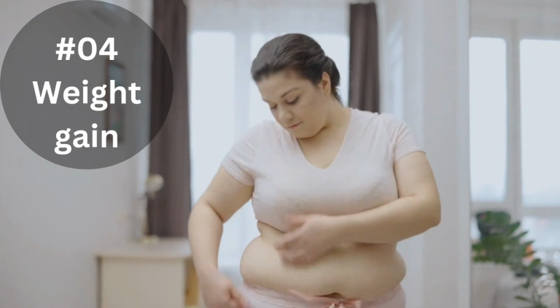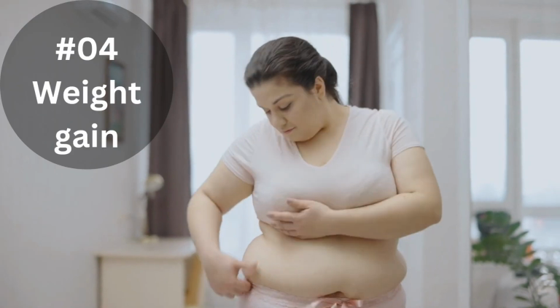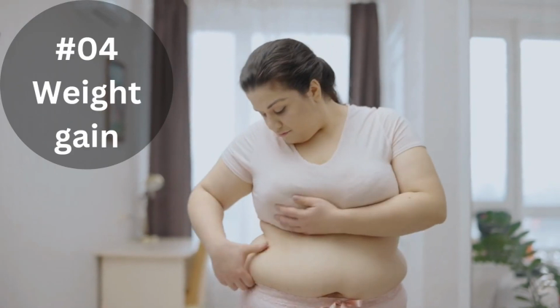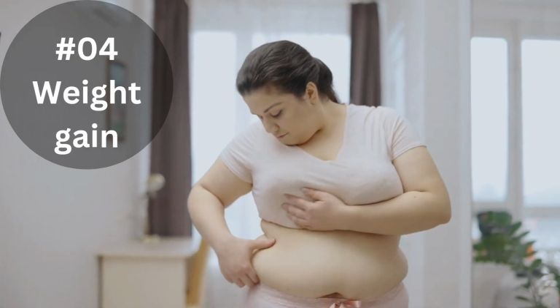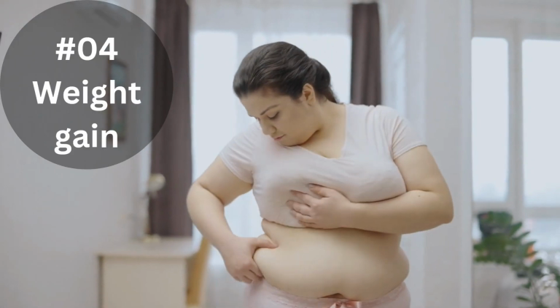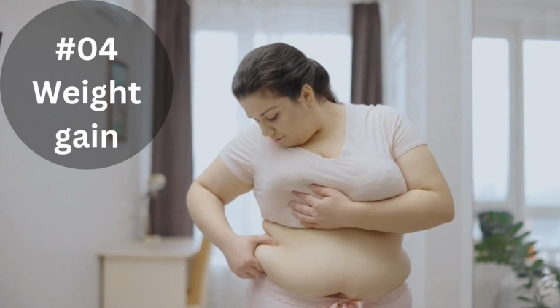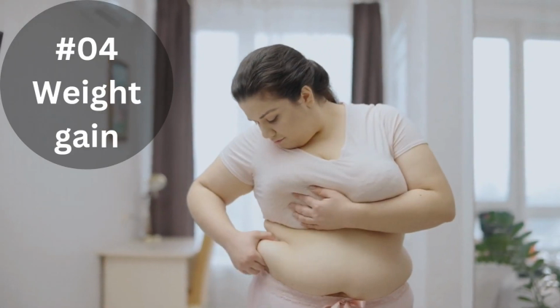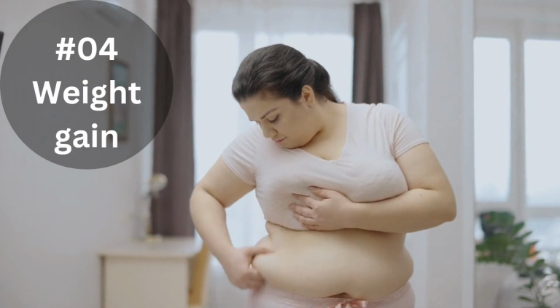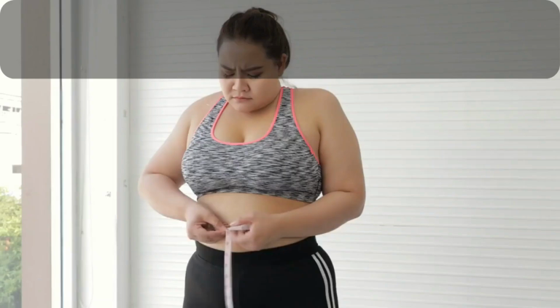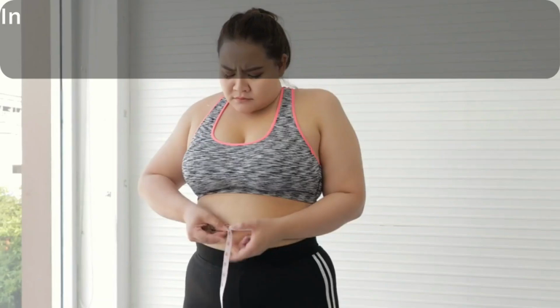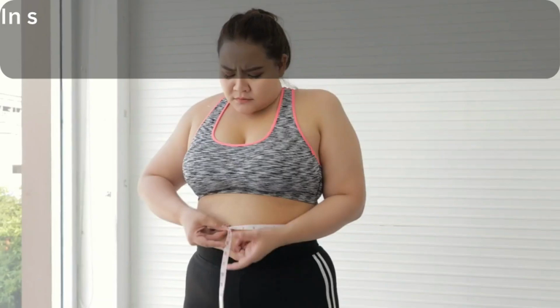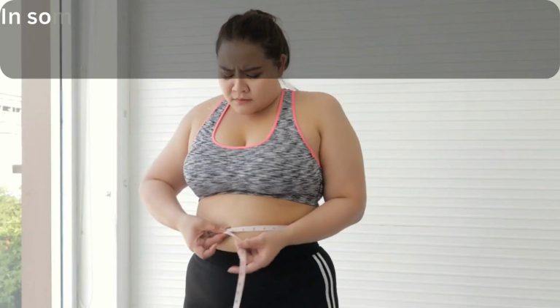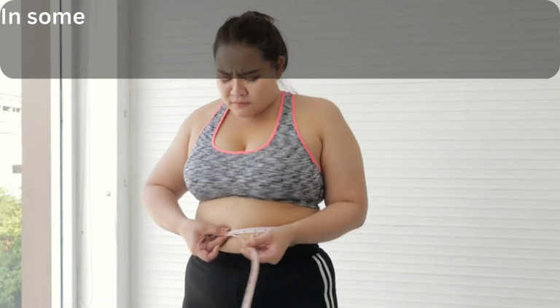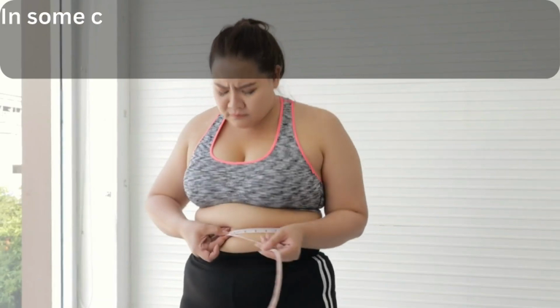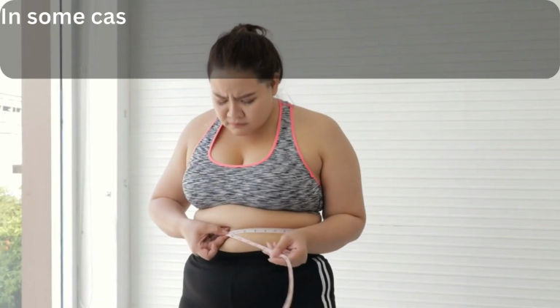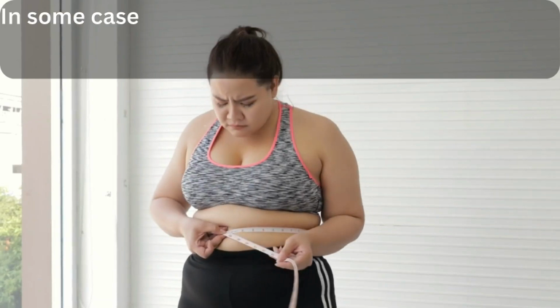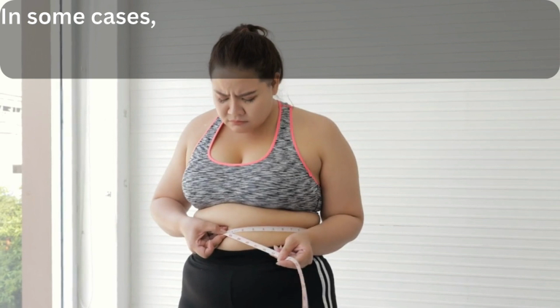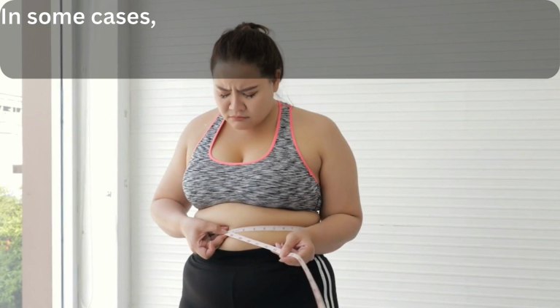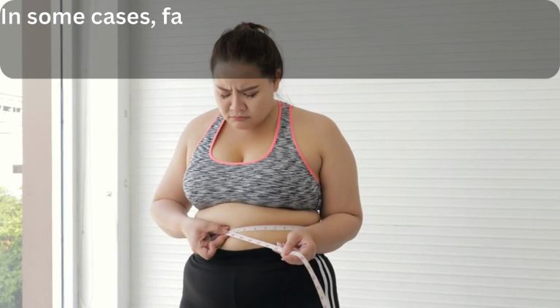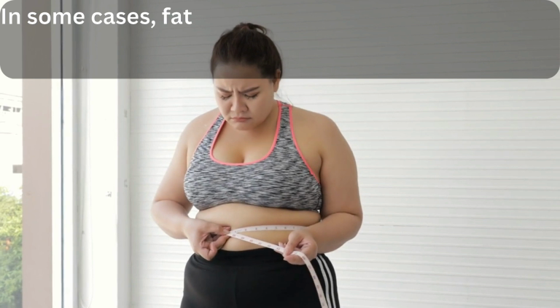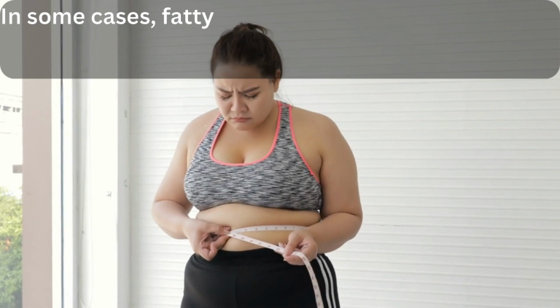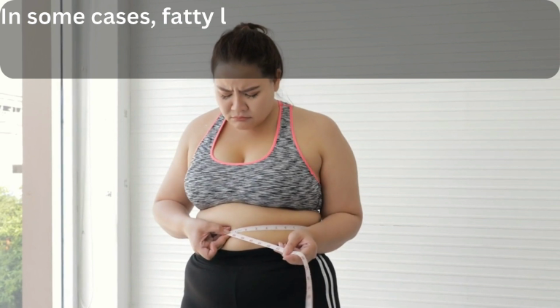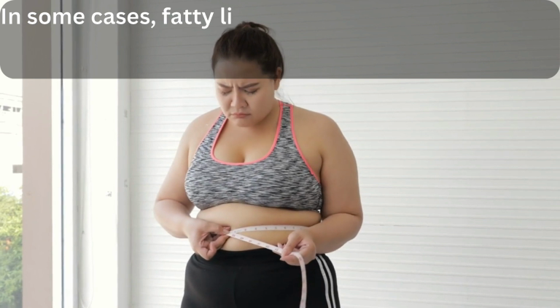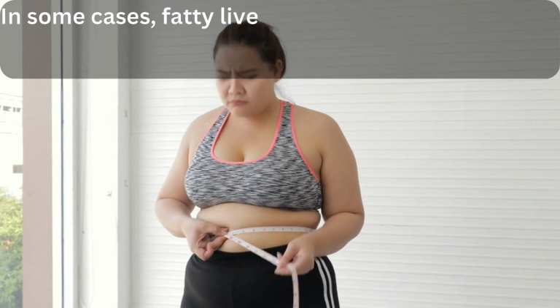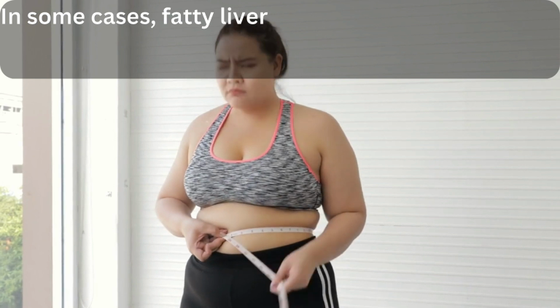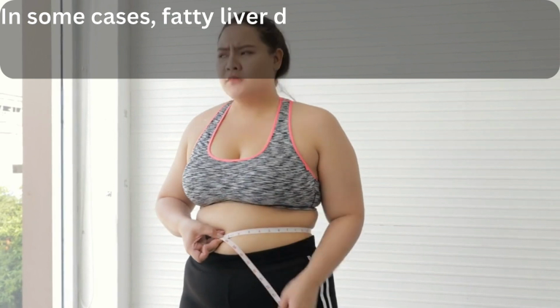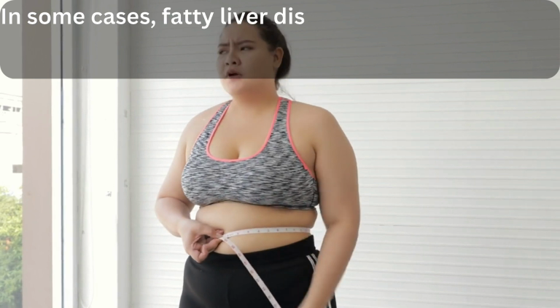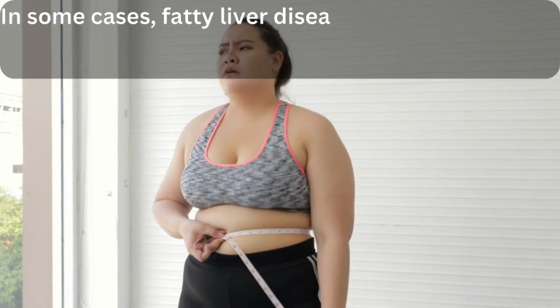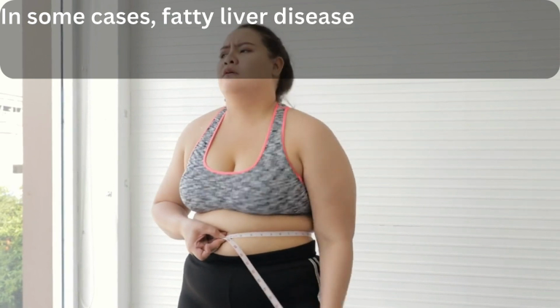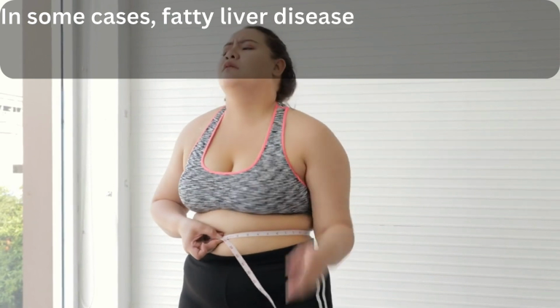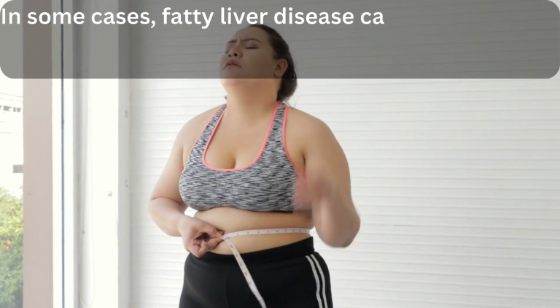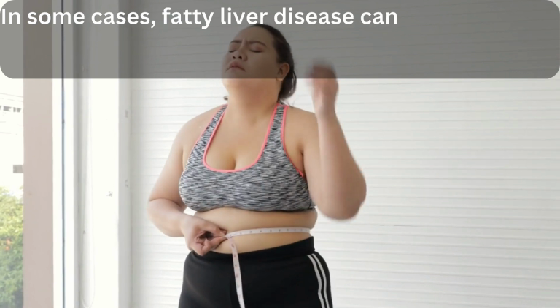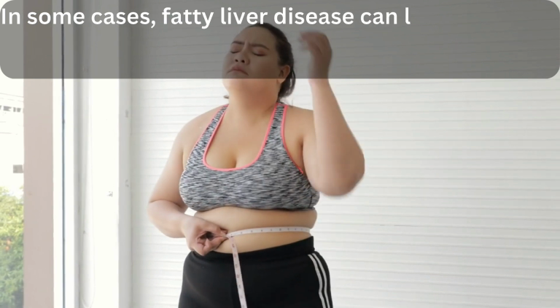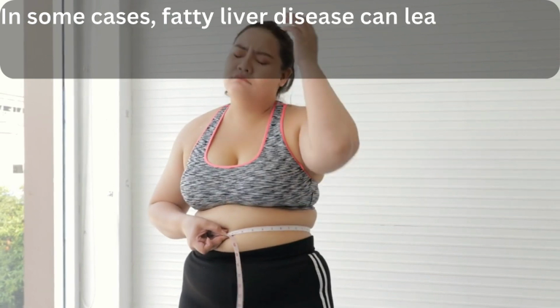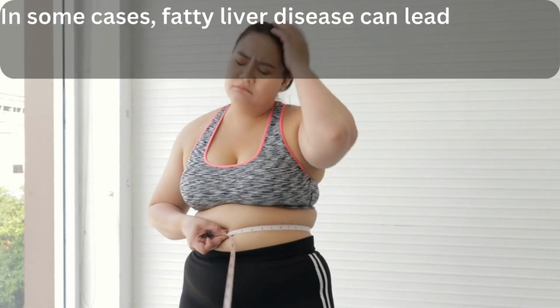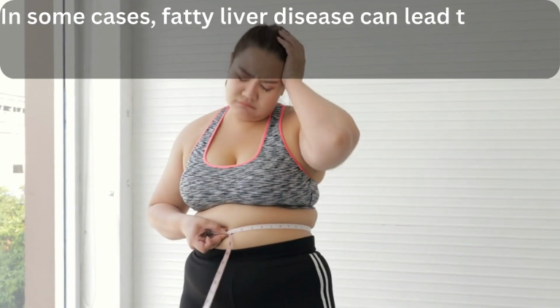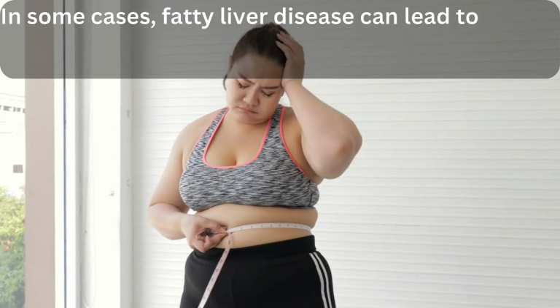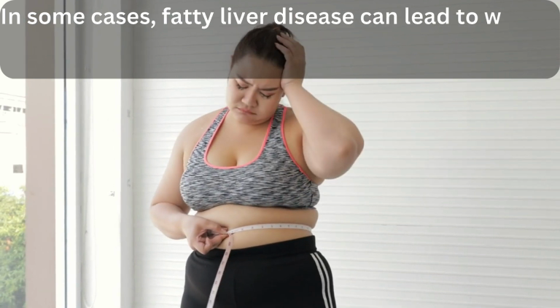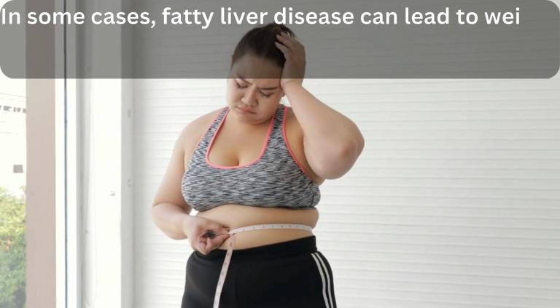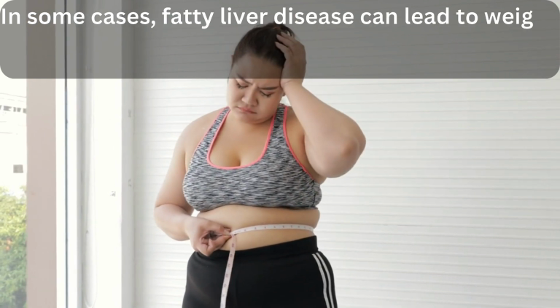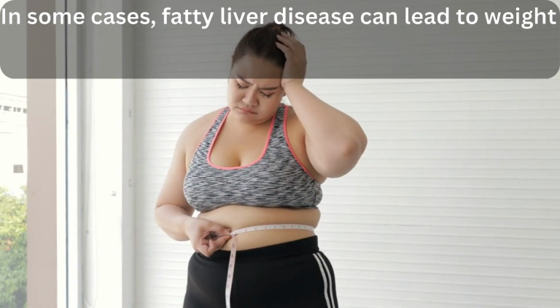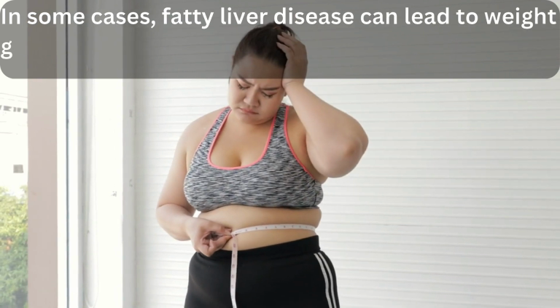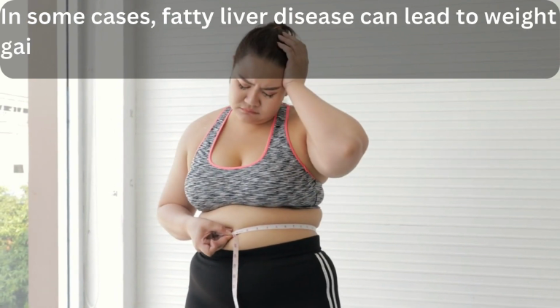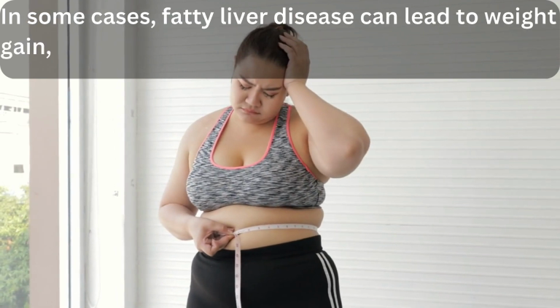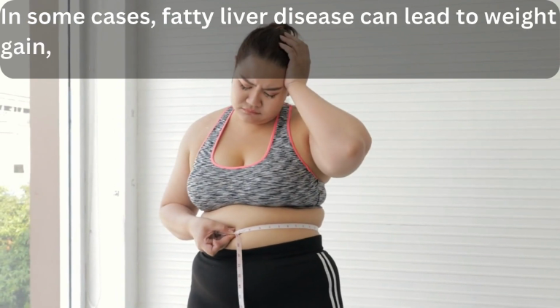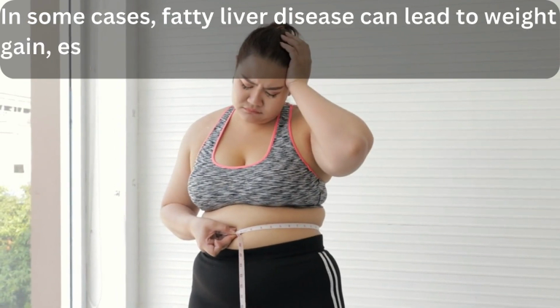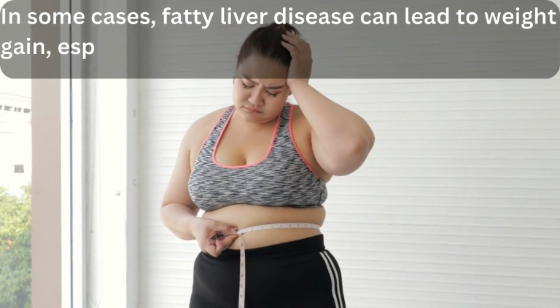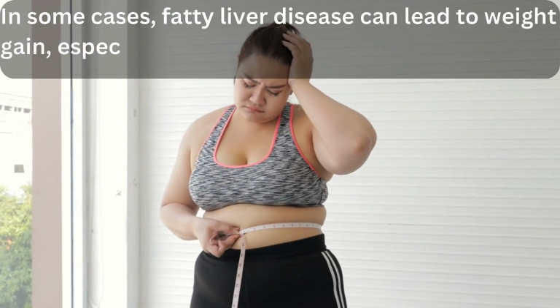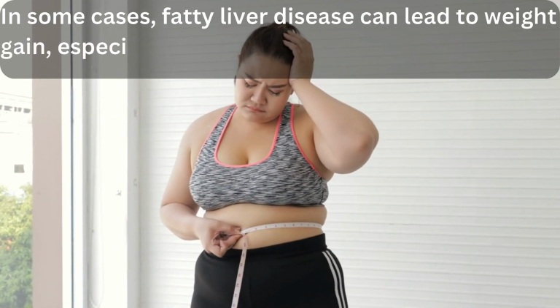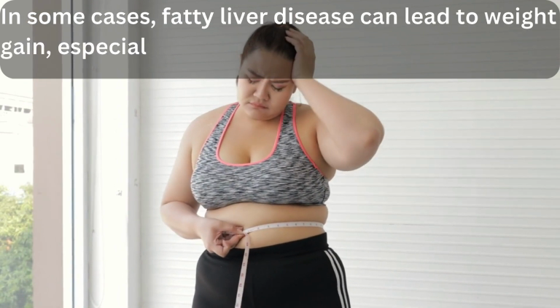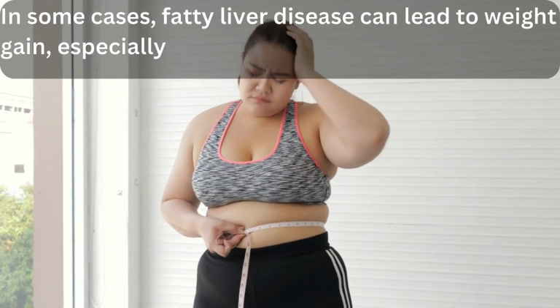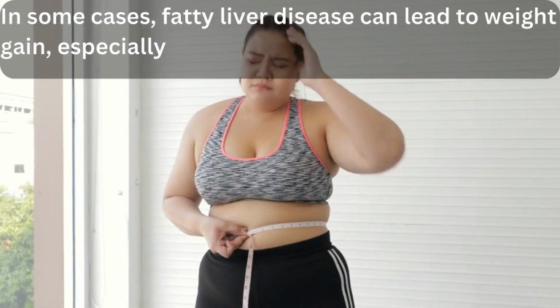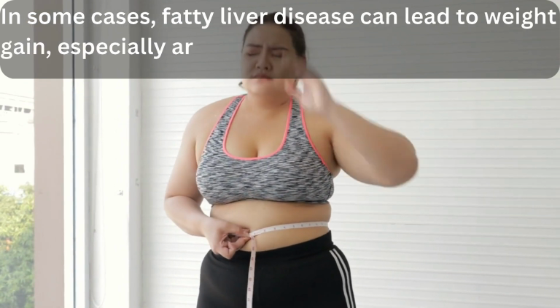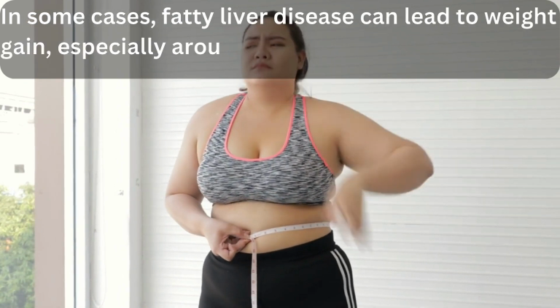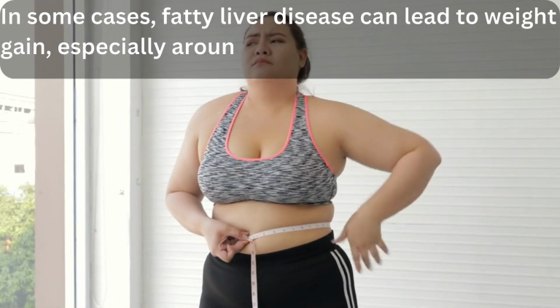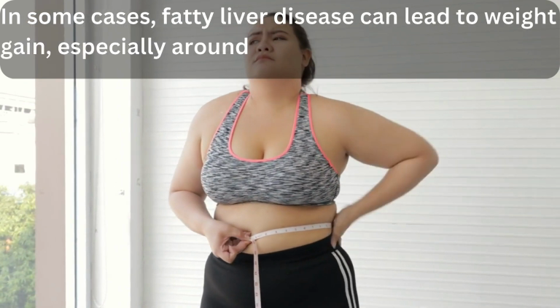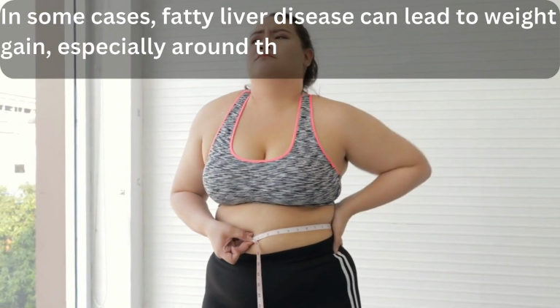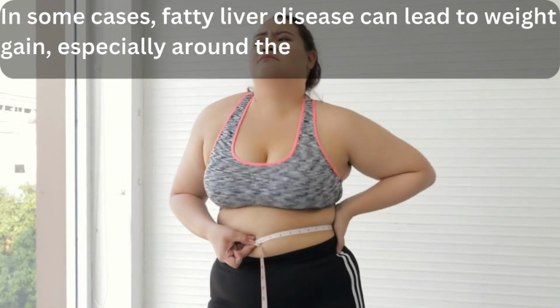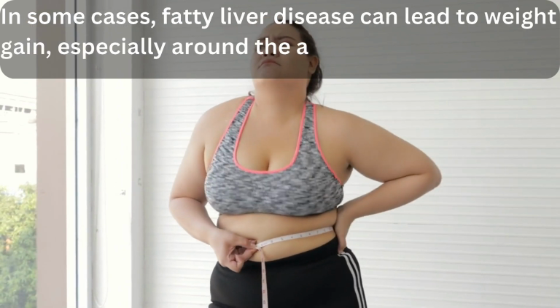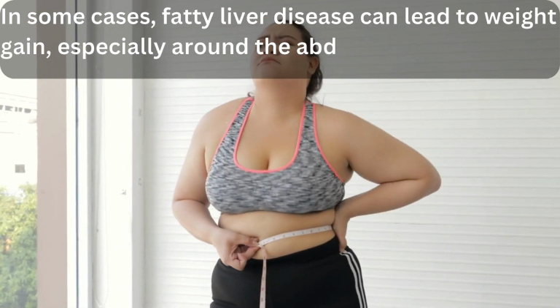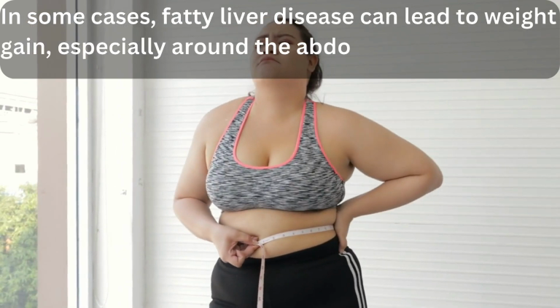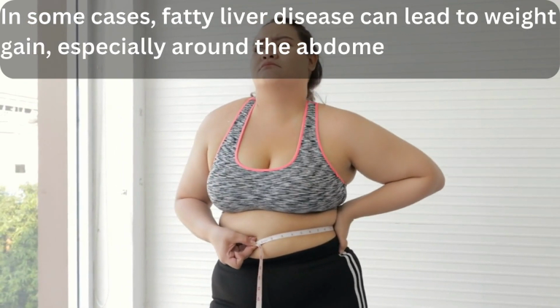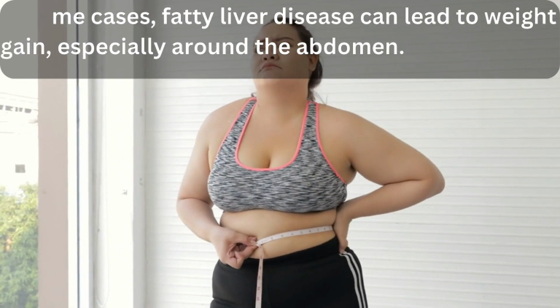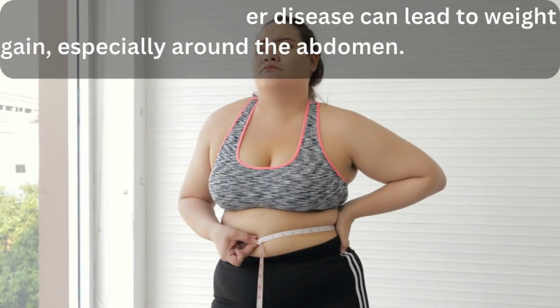4. Weight gain. In some cases, fatty liver disease can lead to weight gain, especially around the abdomen.